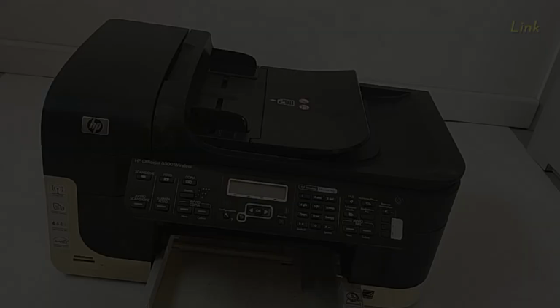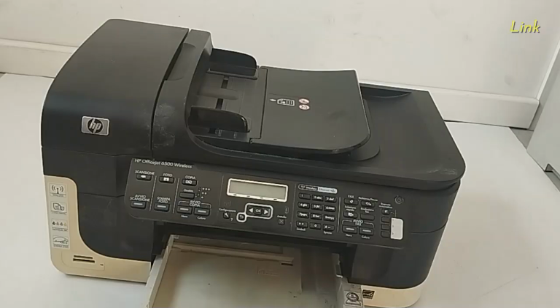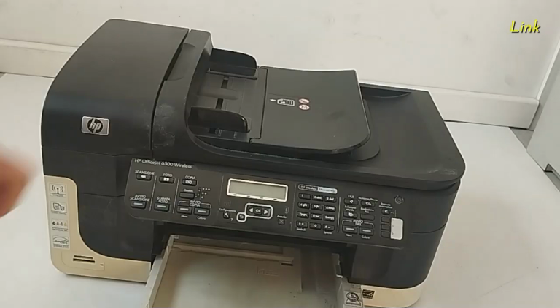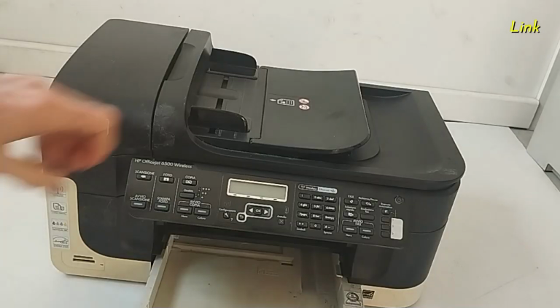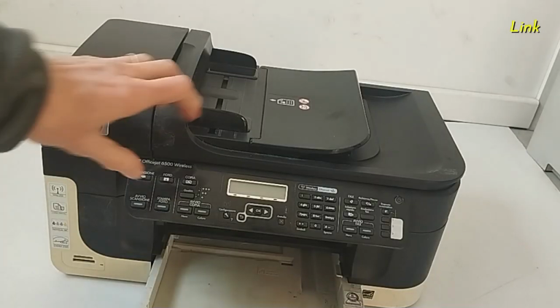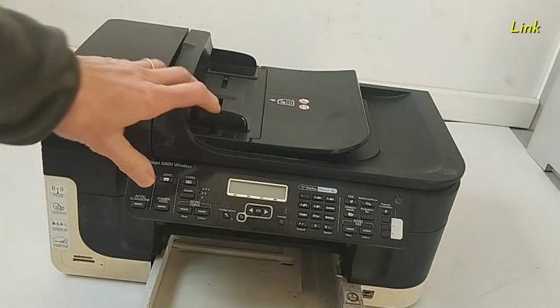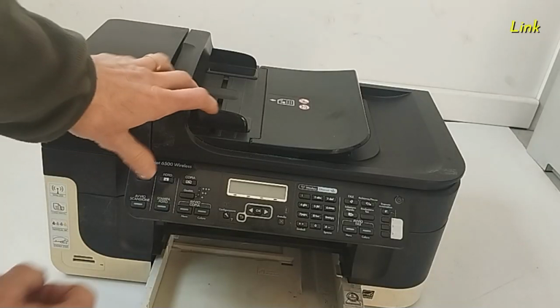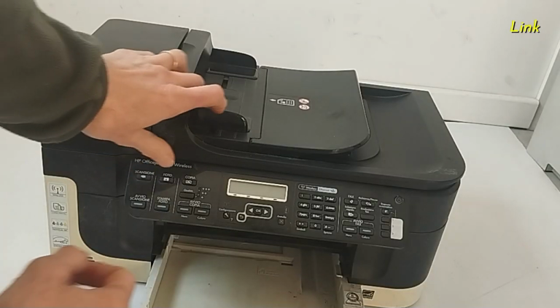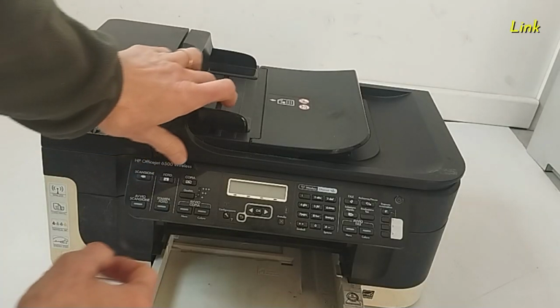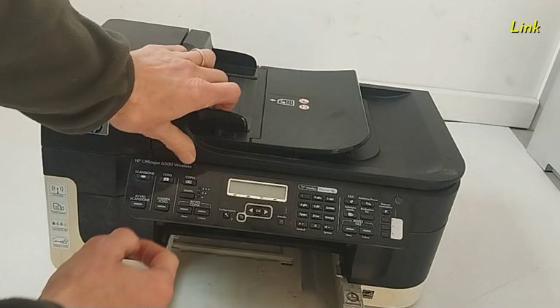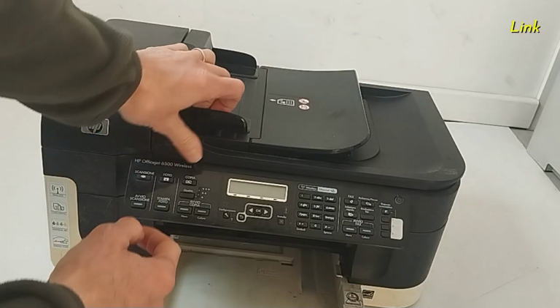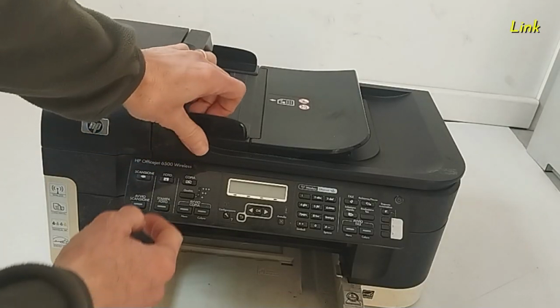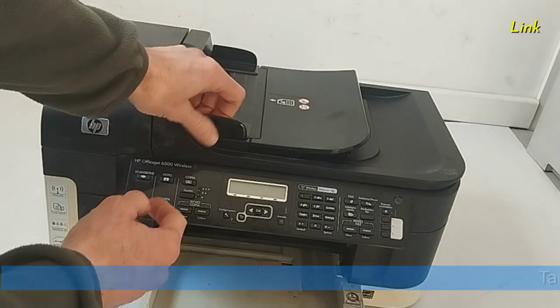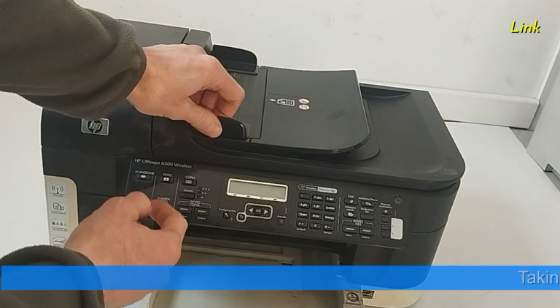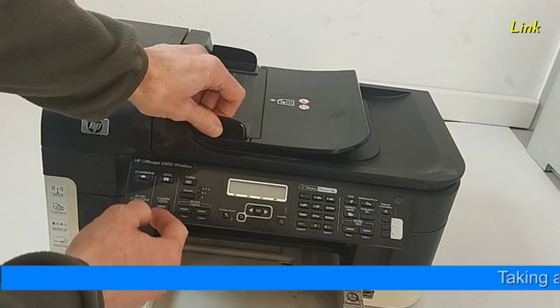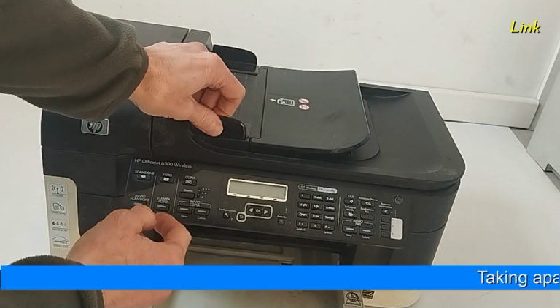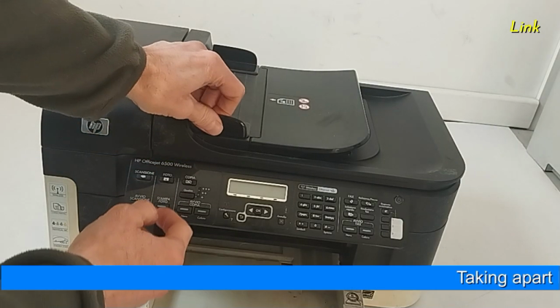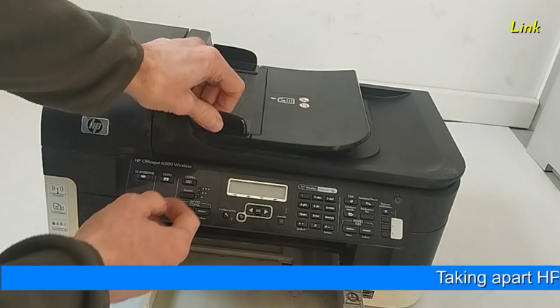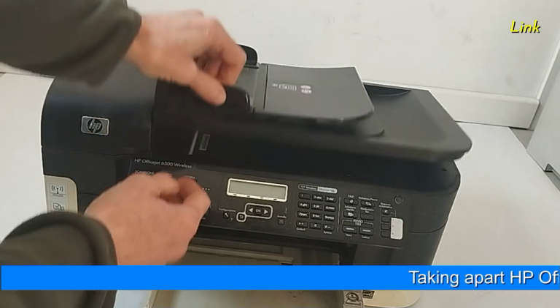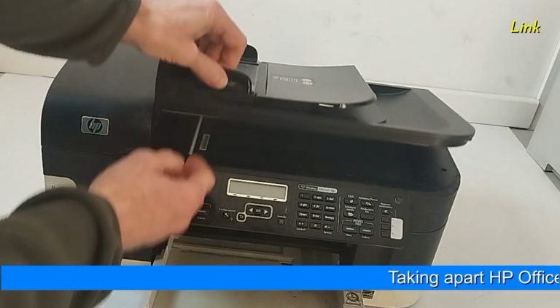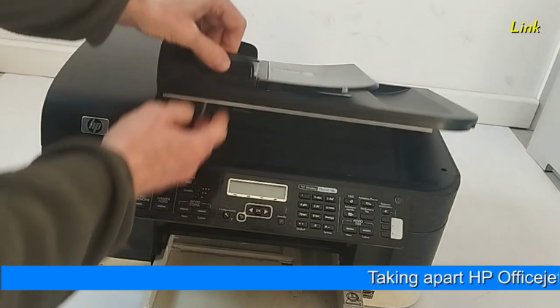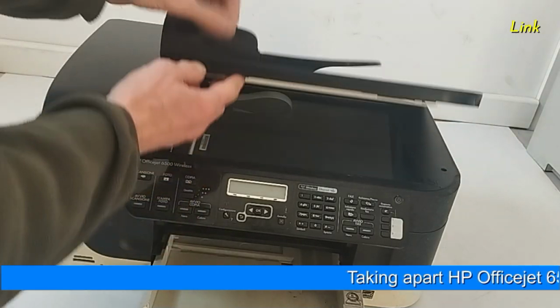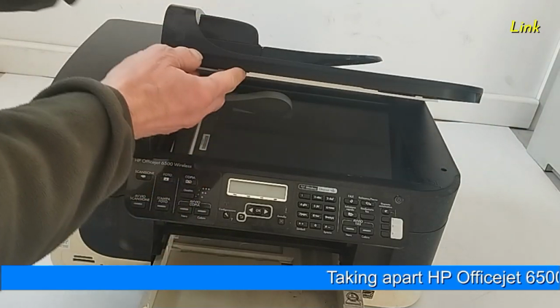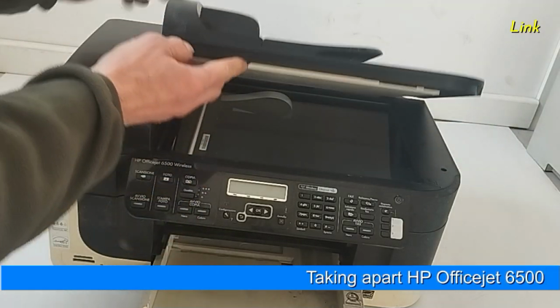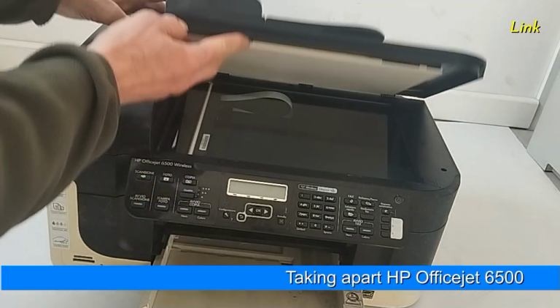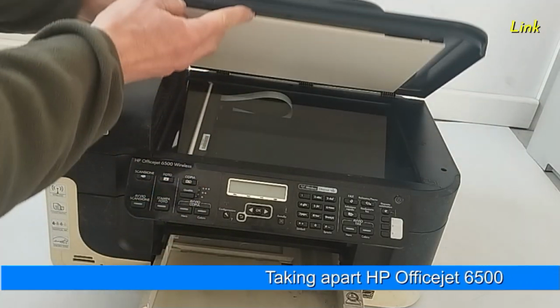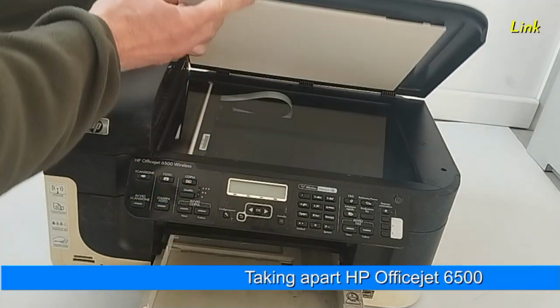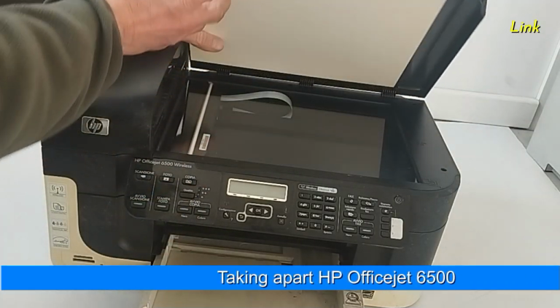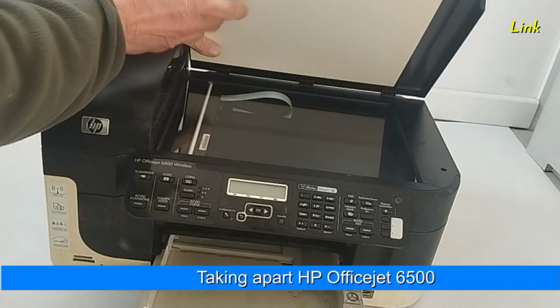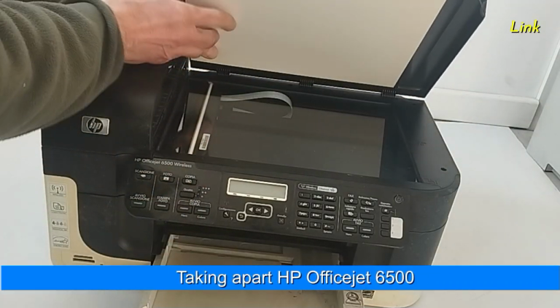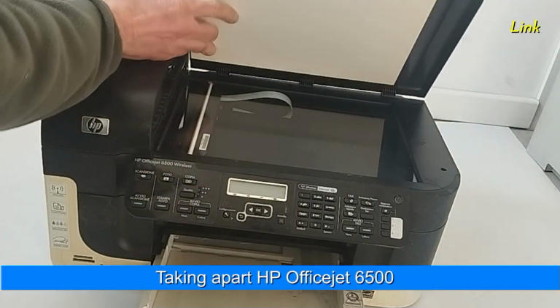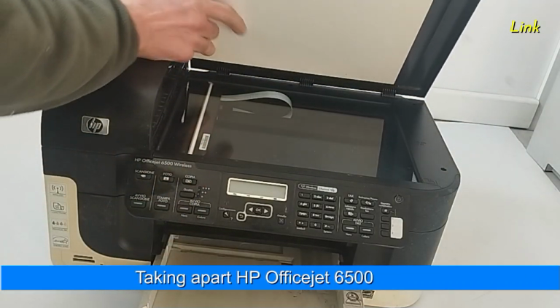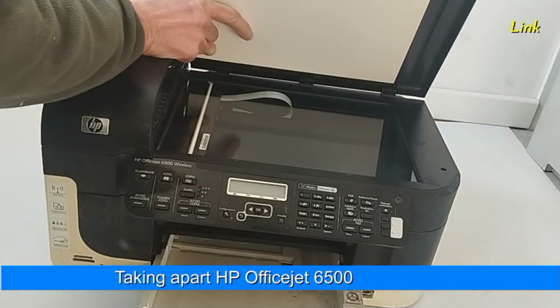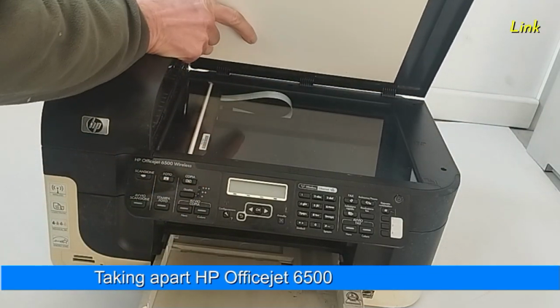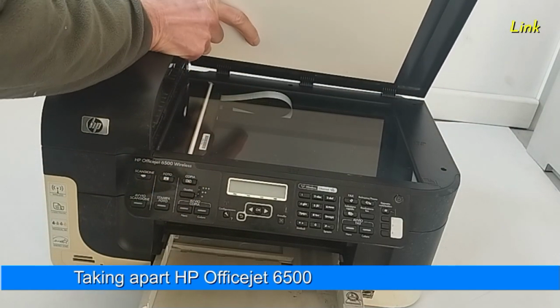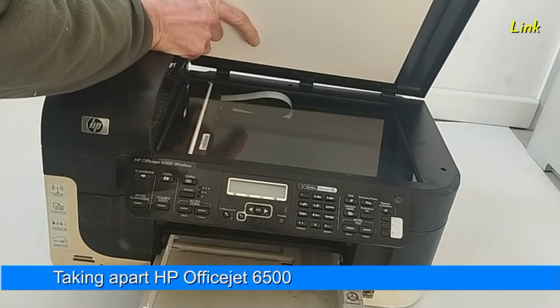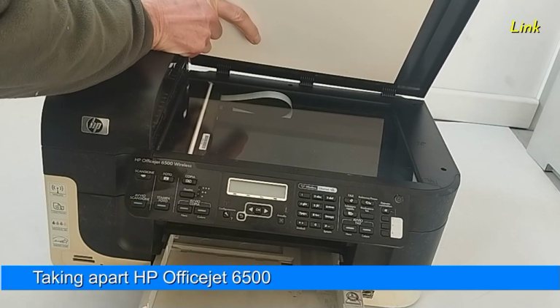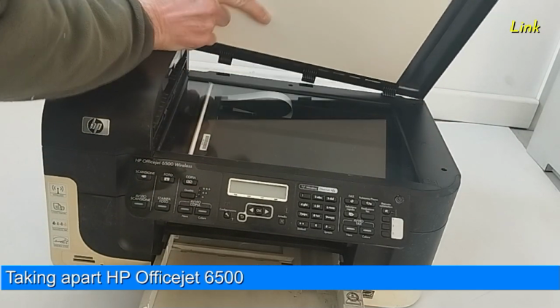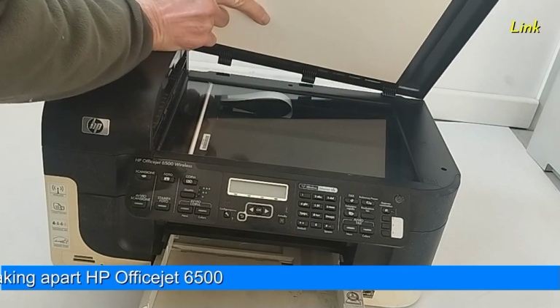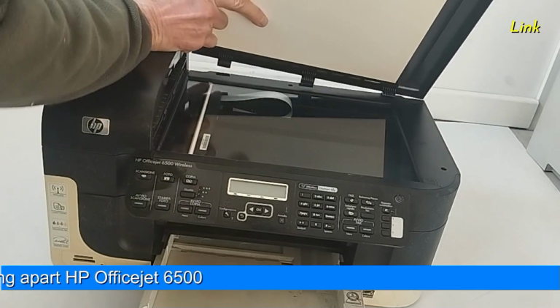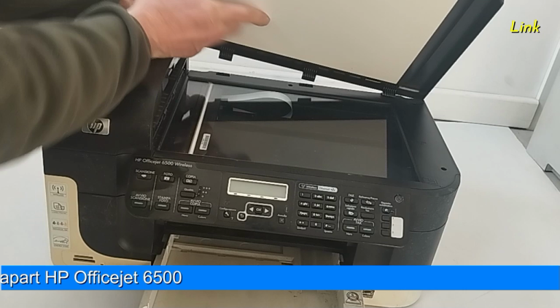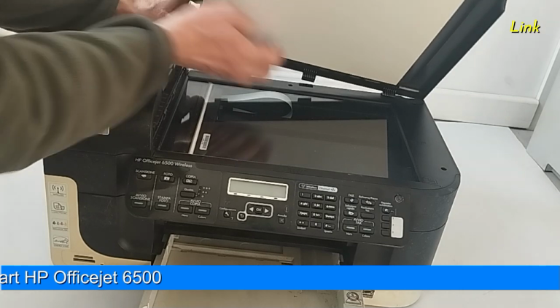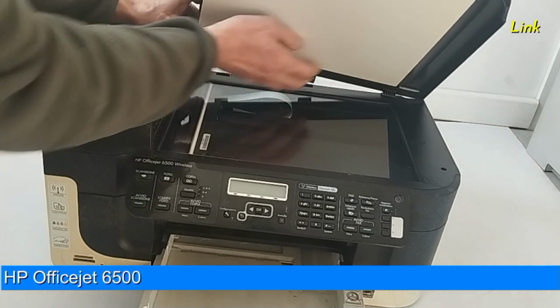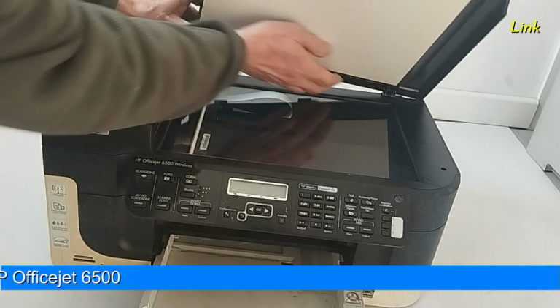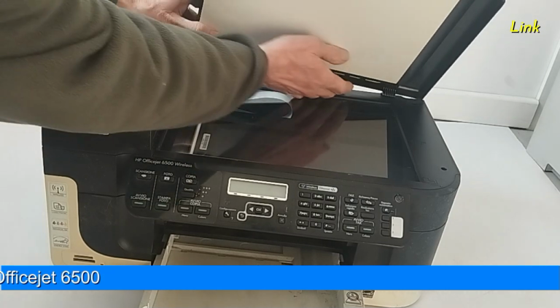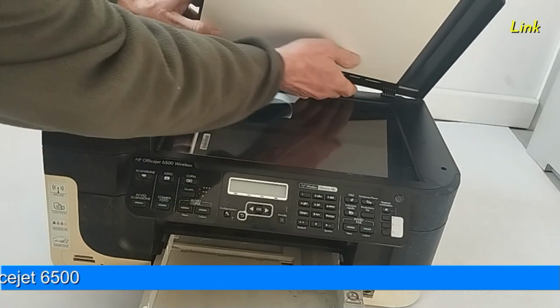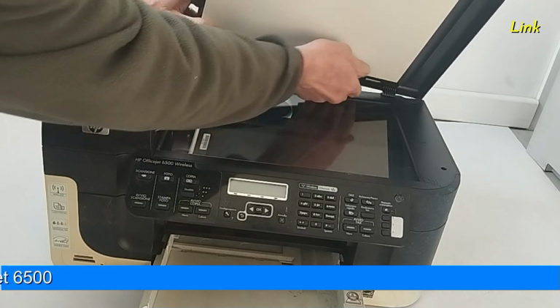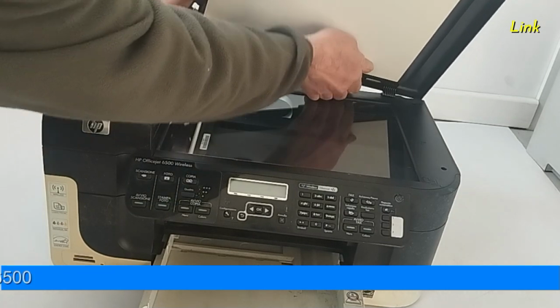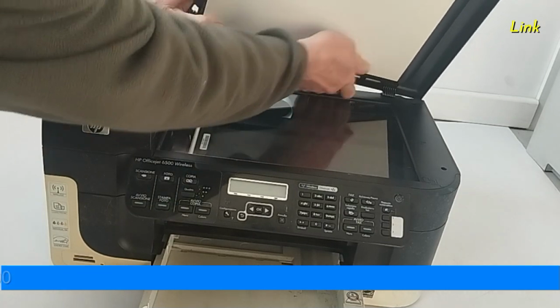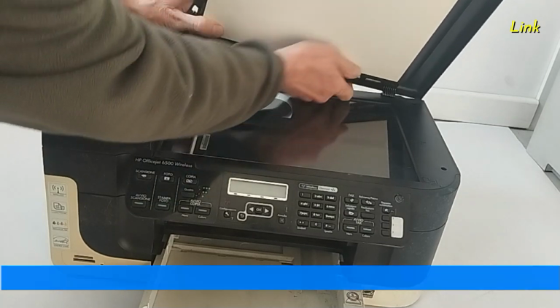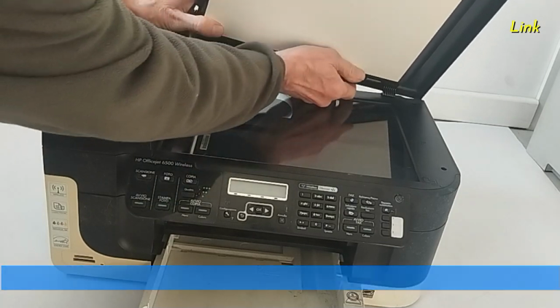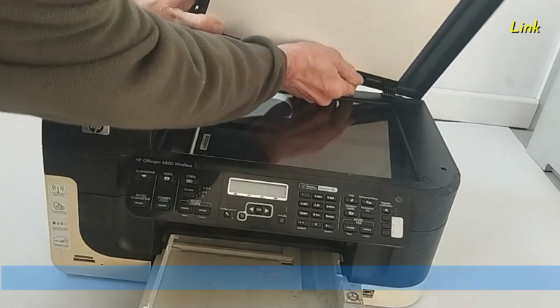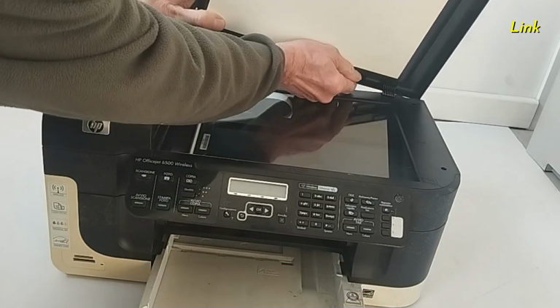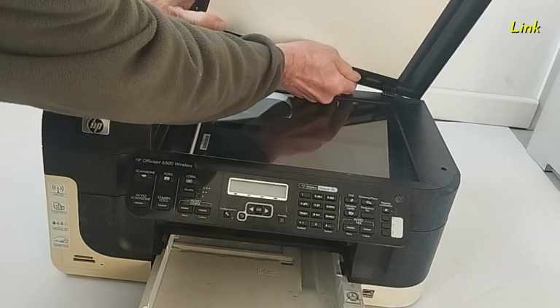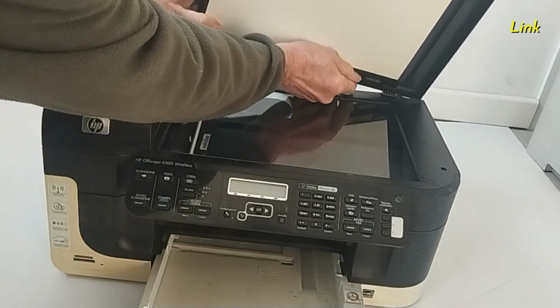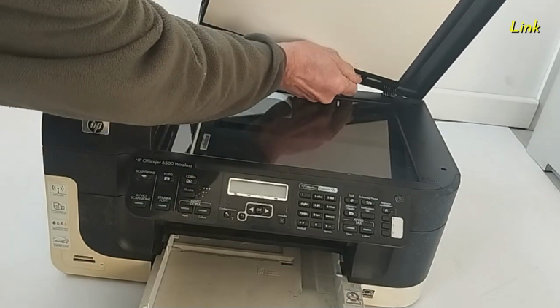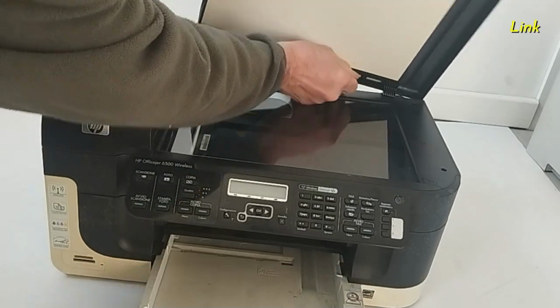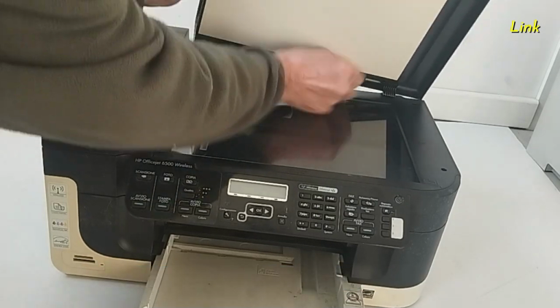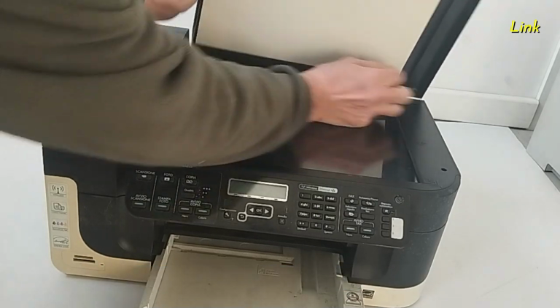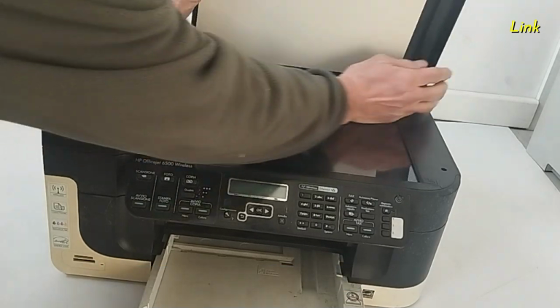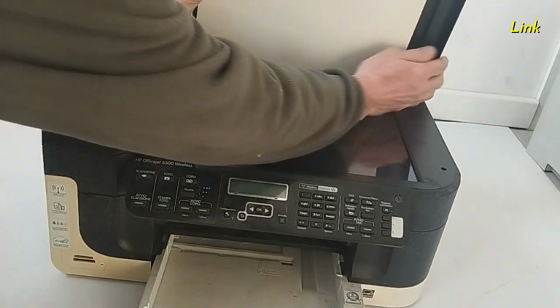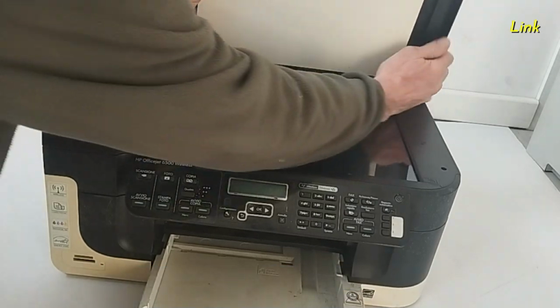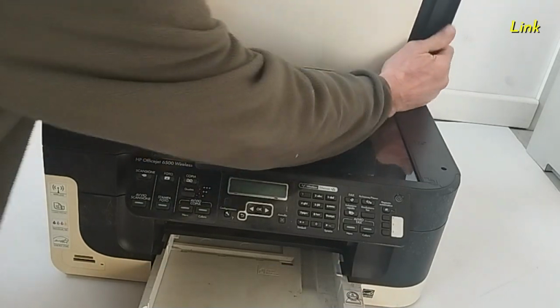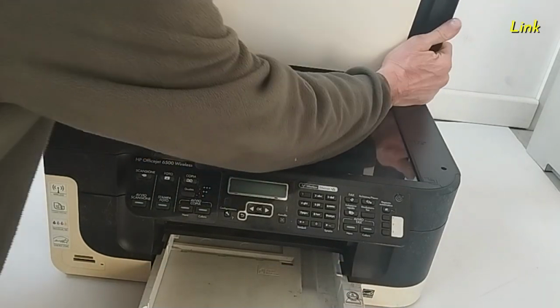To begin, remove the cover of the scanner. There are no screws. Pull it up and remove it.